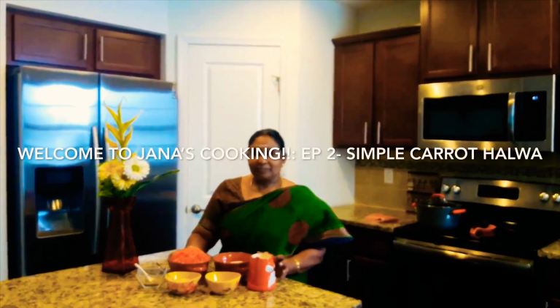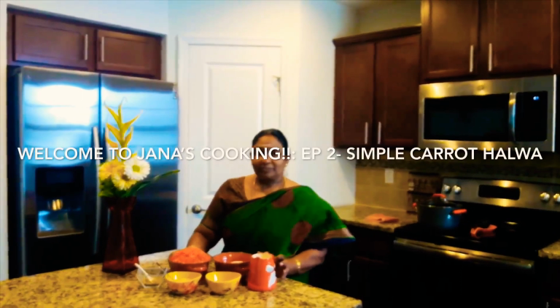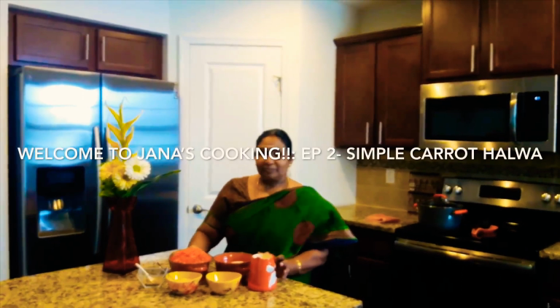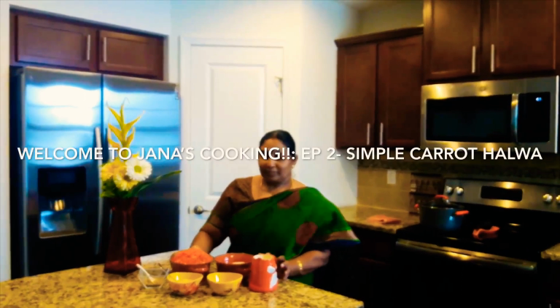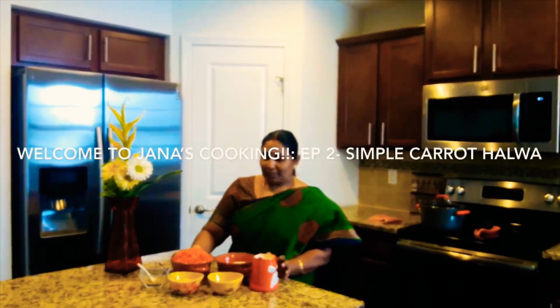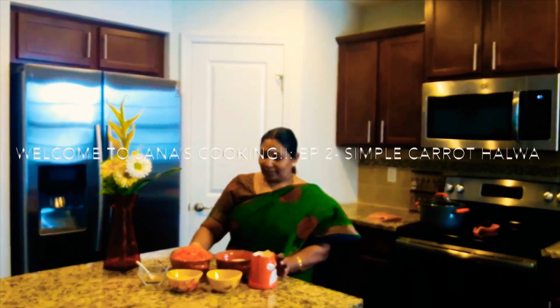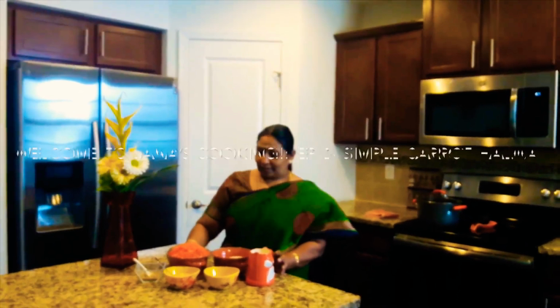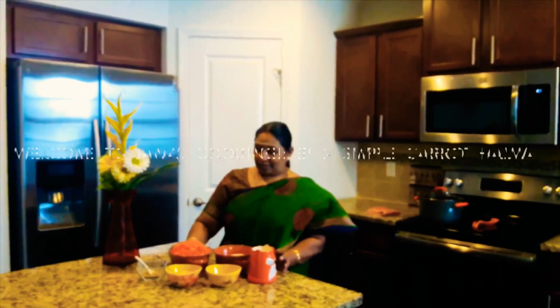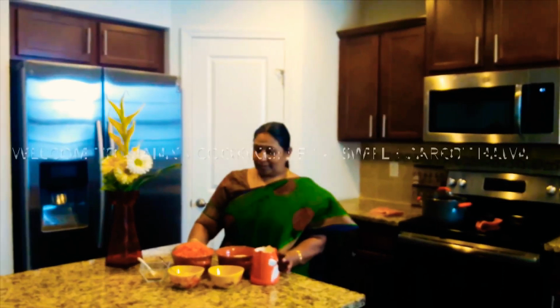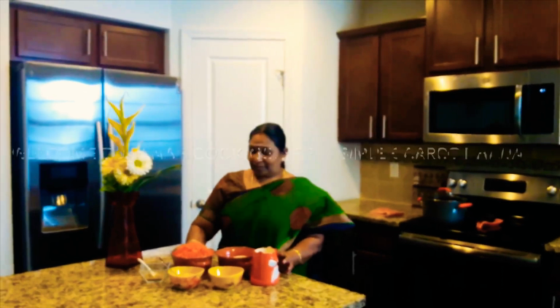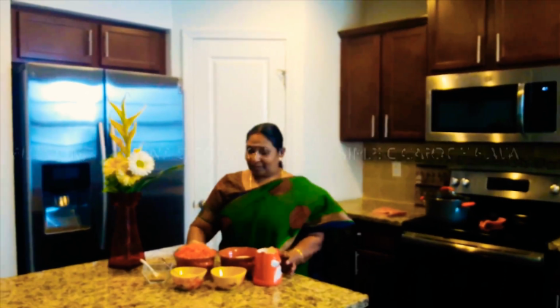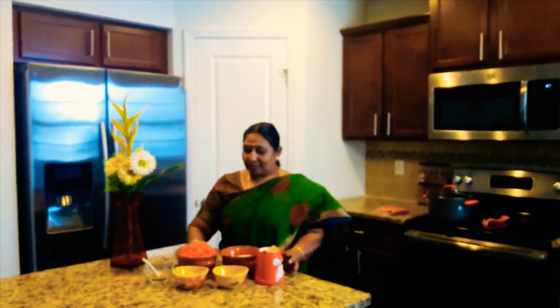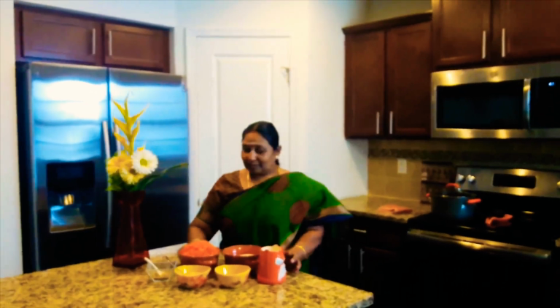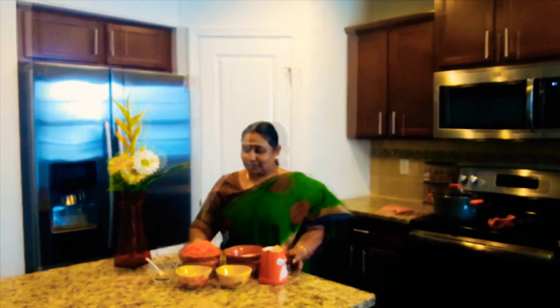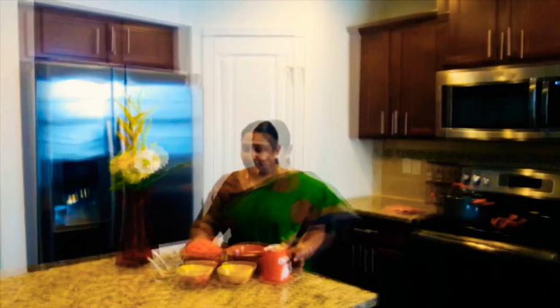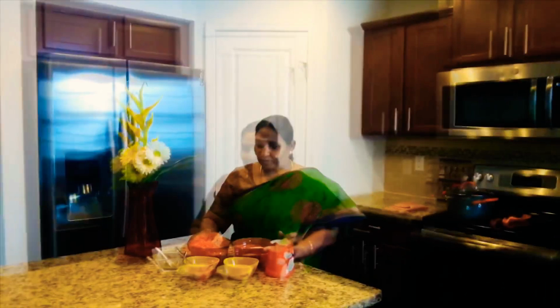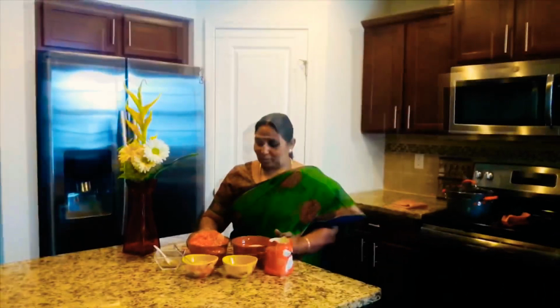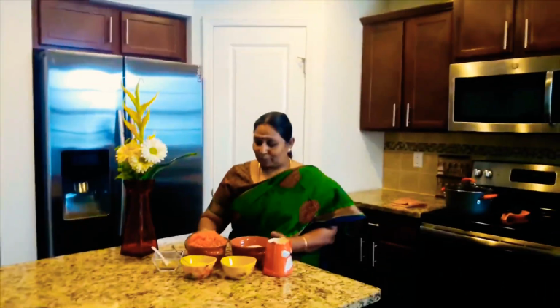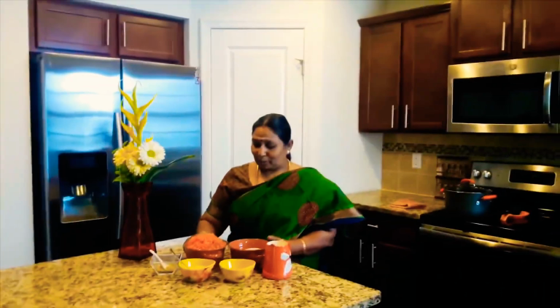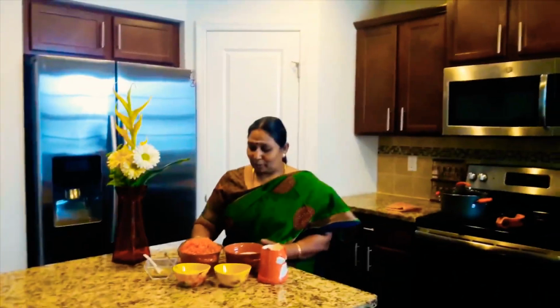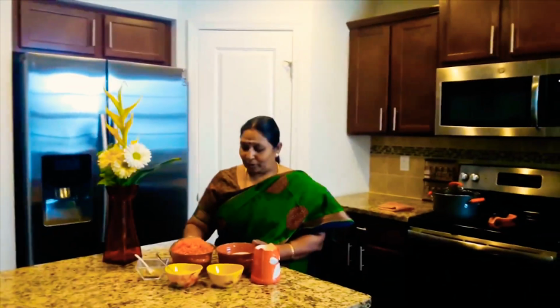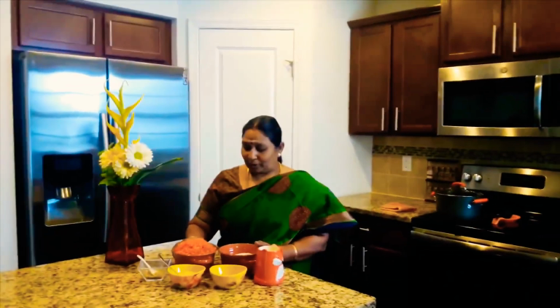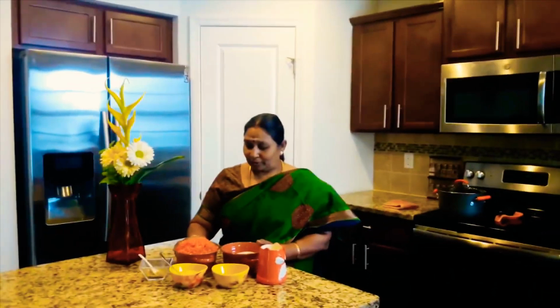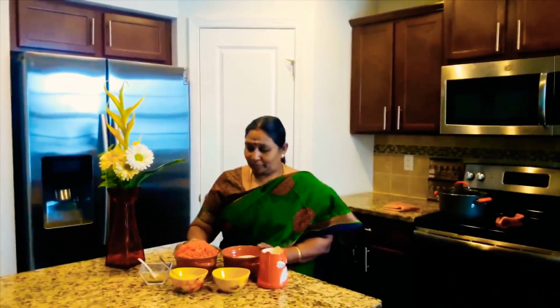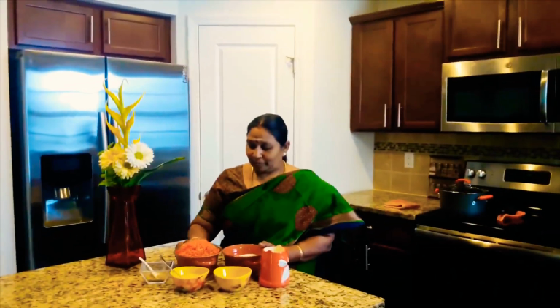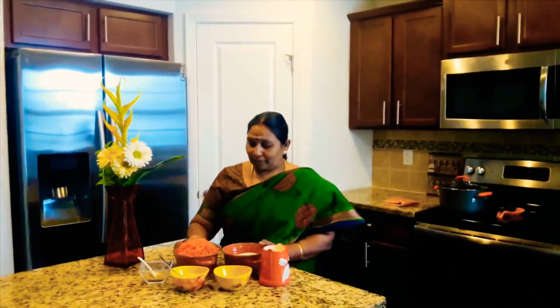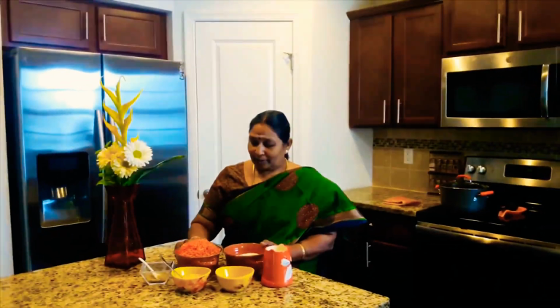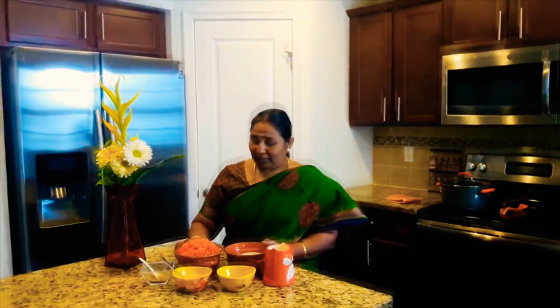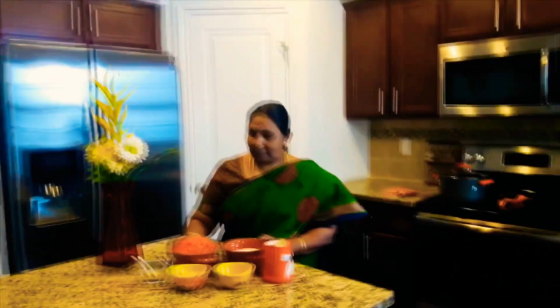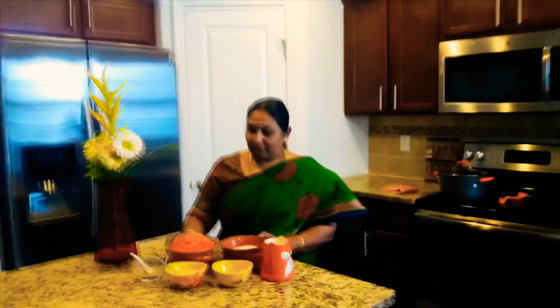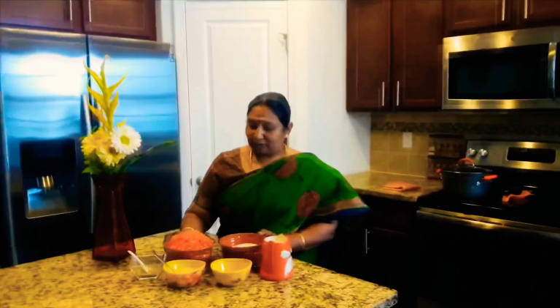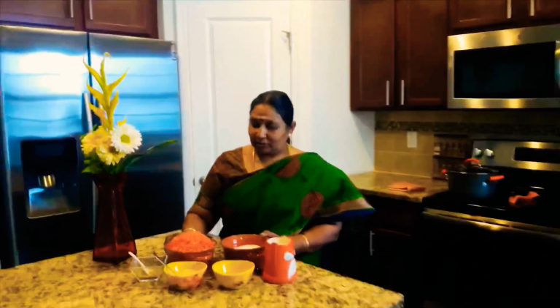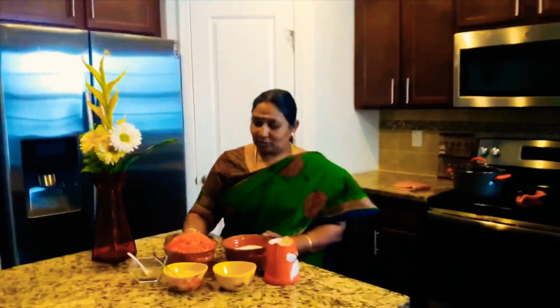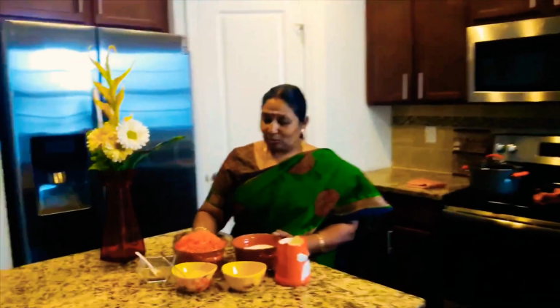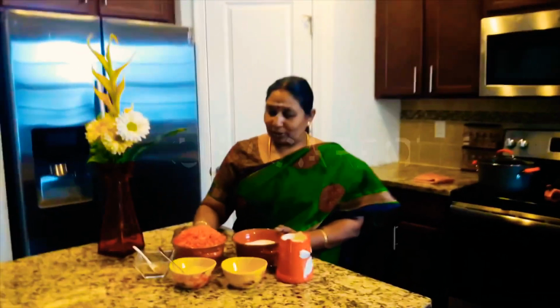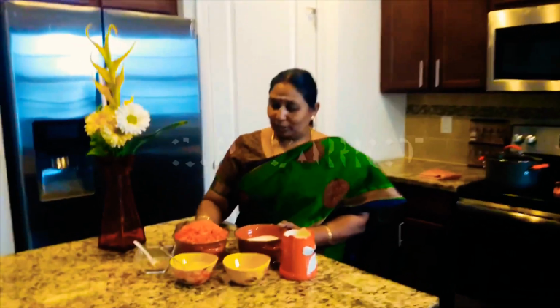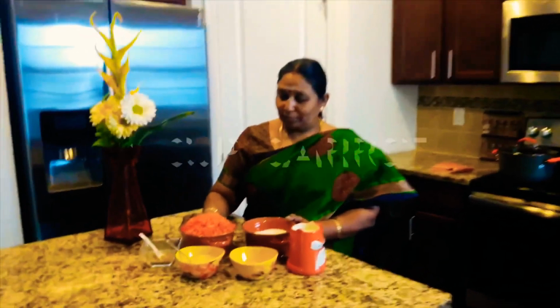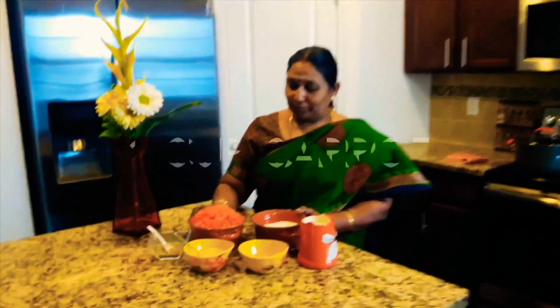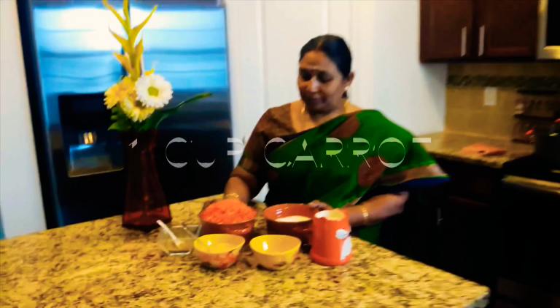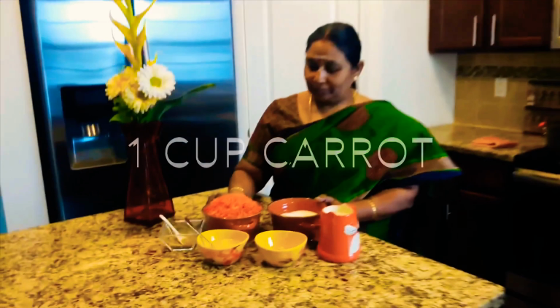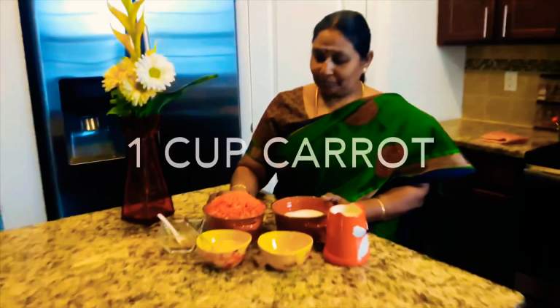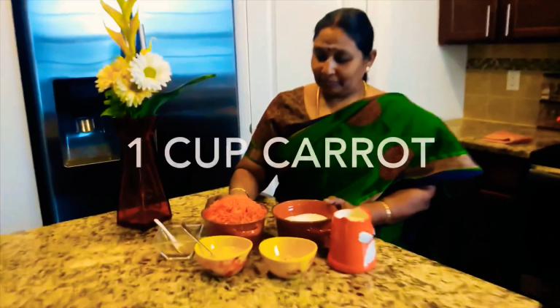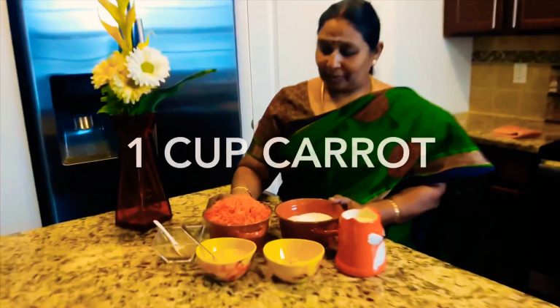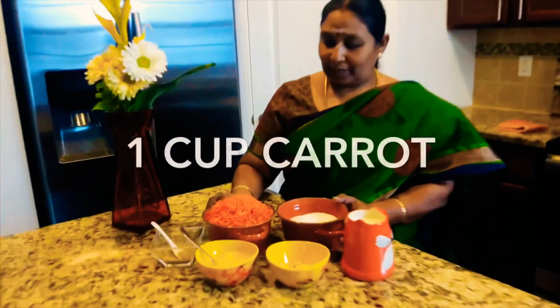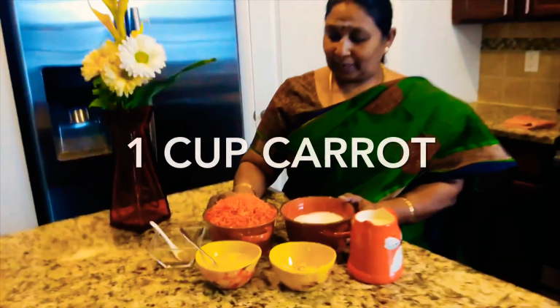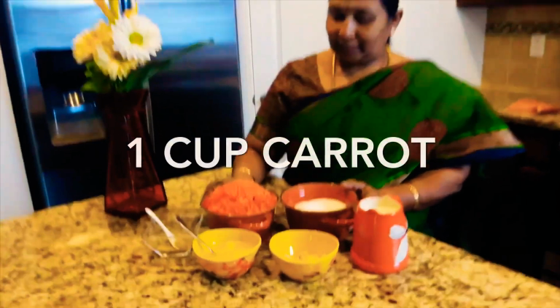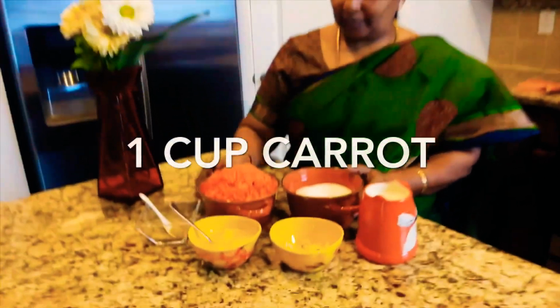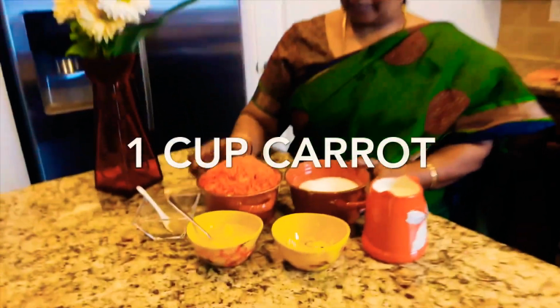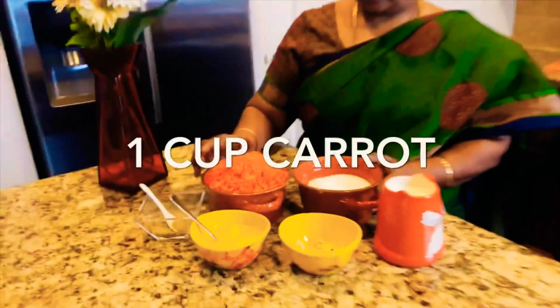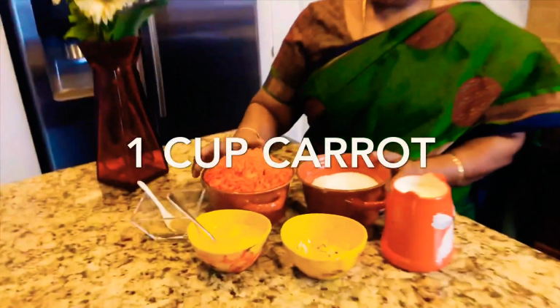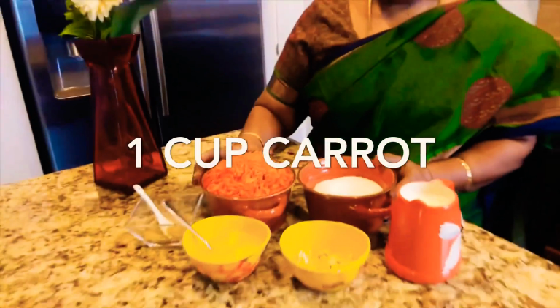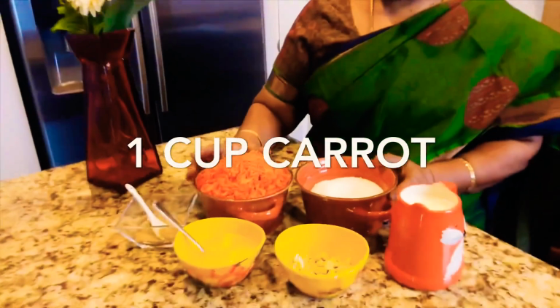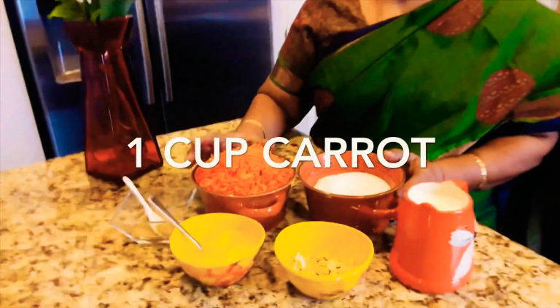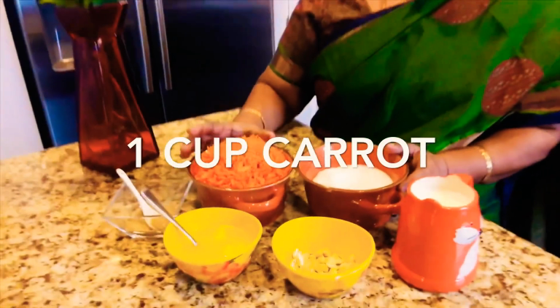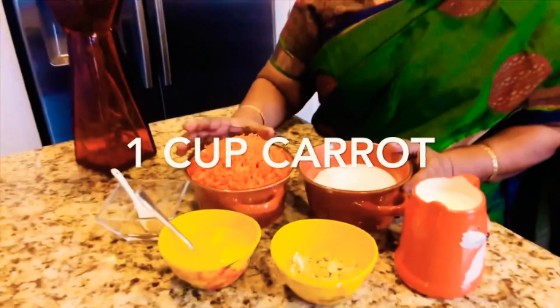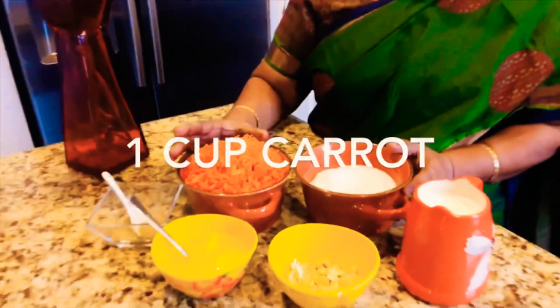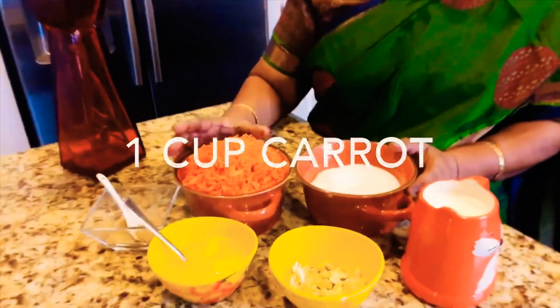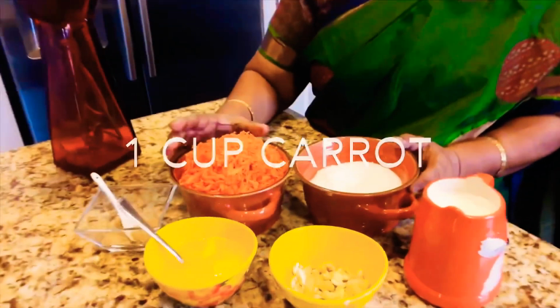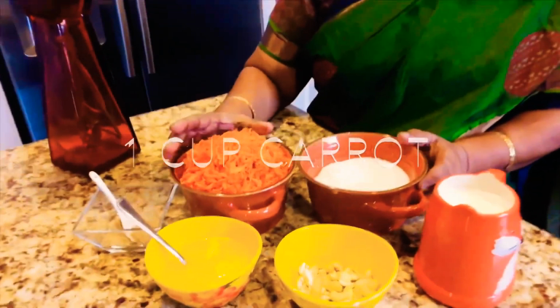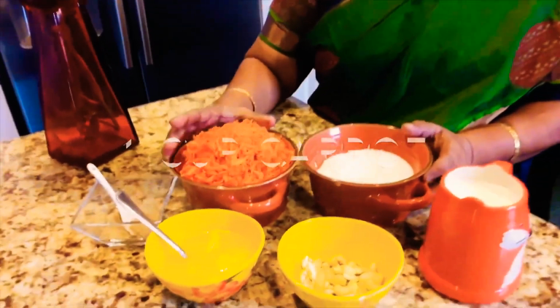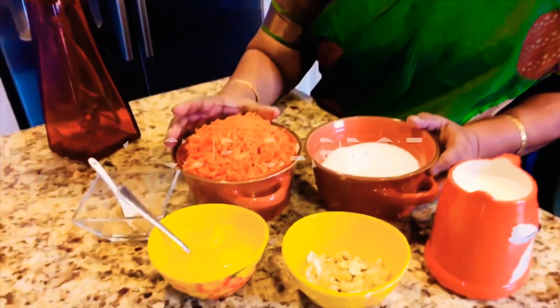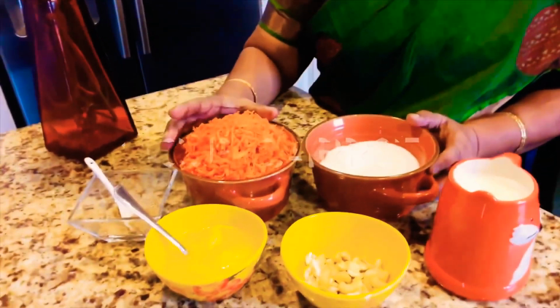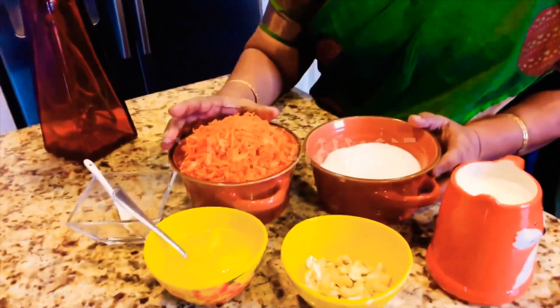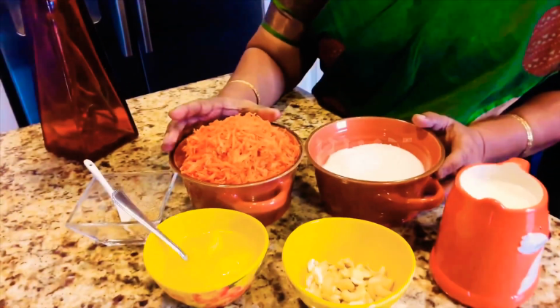I will do this for you. 1 cup of carrot. I will cook it.